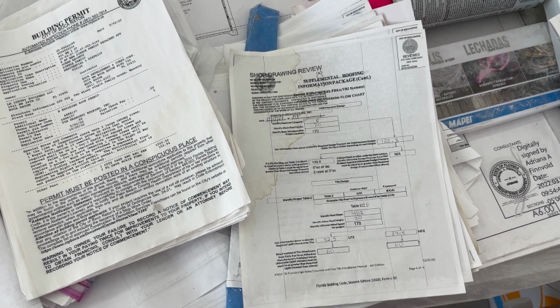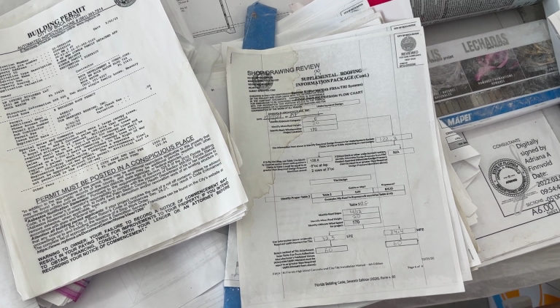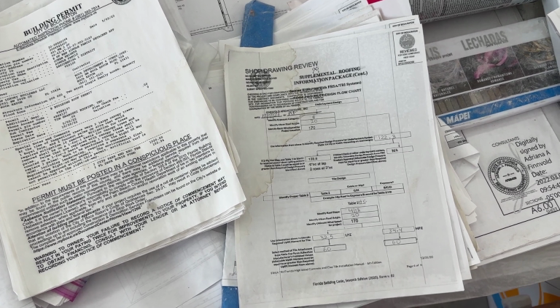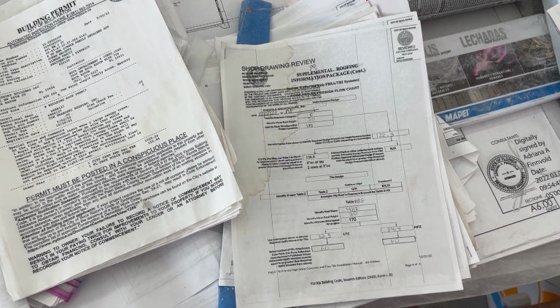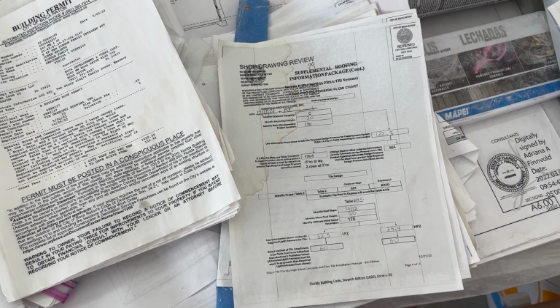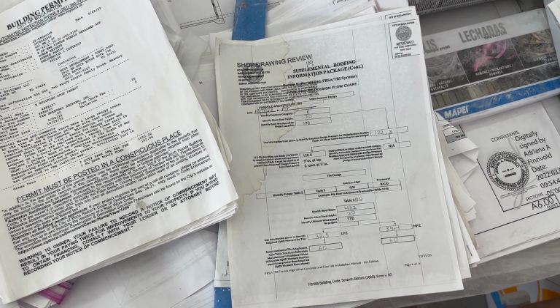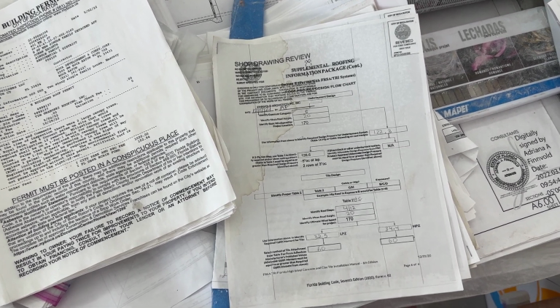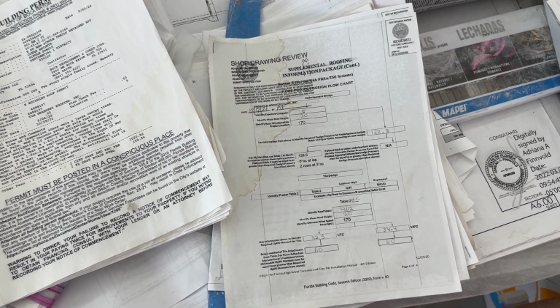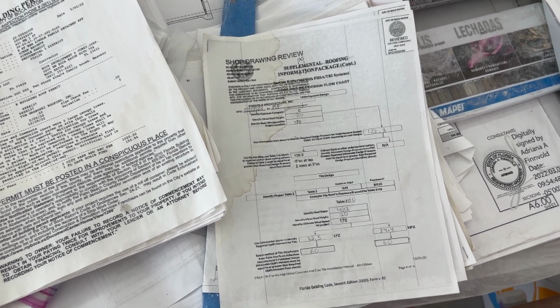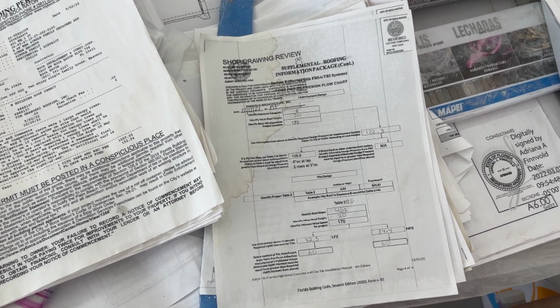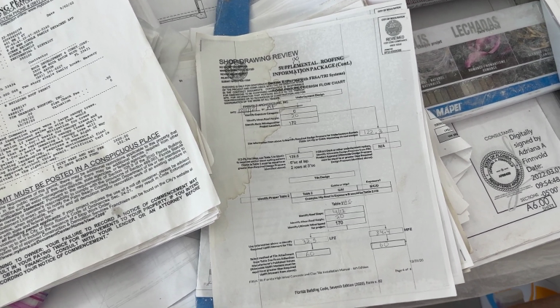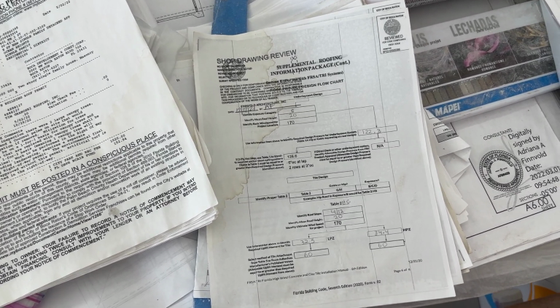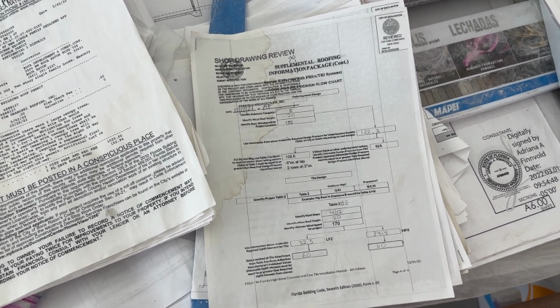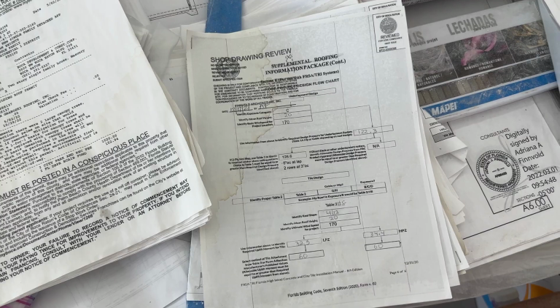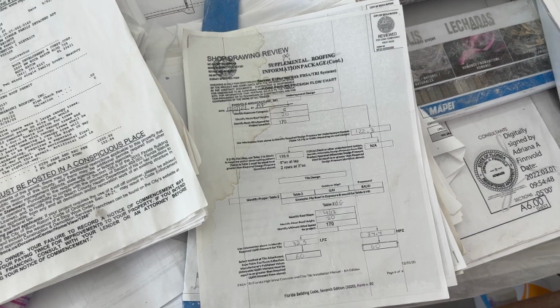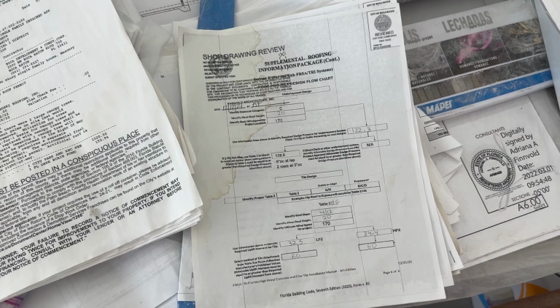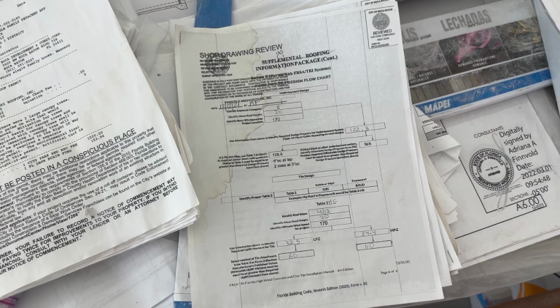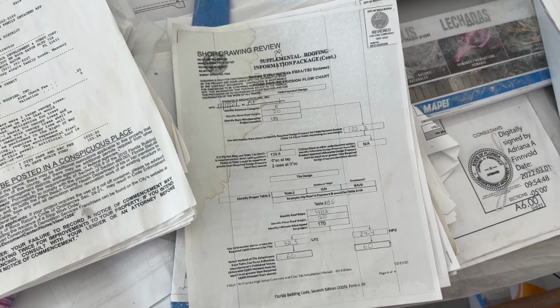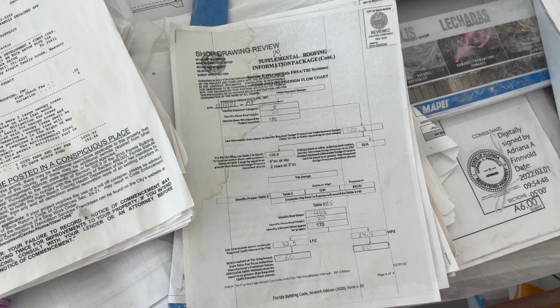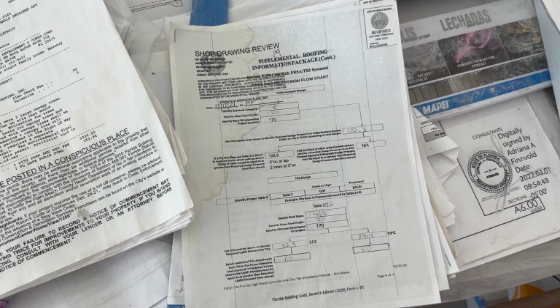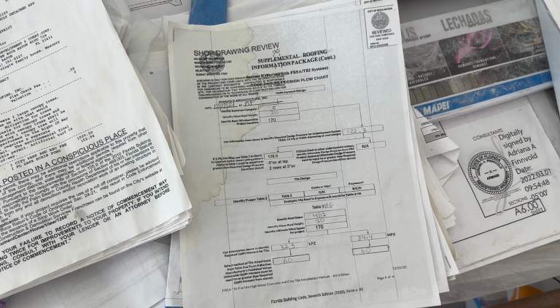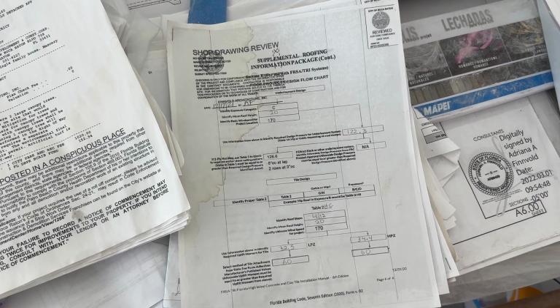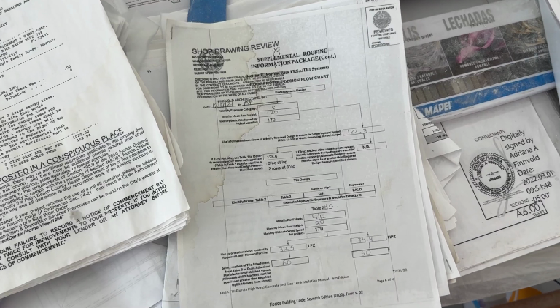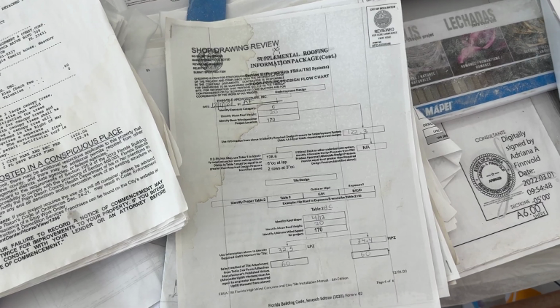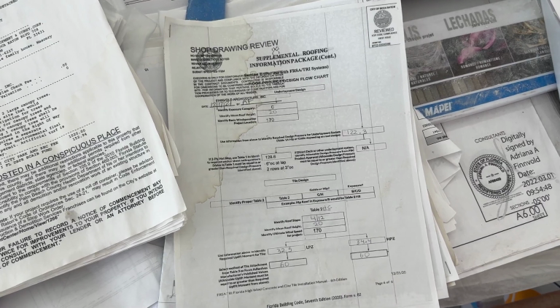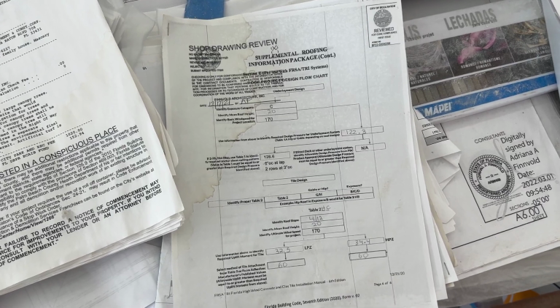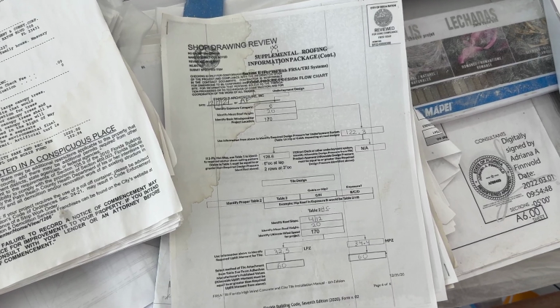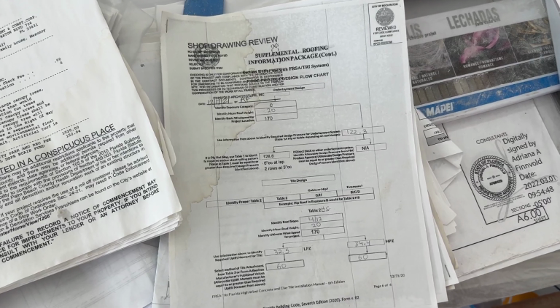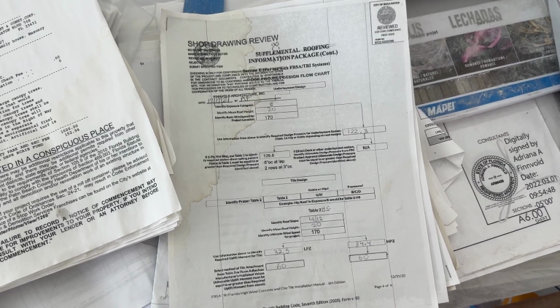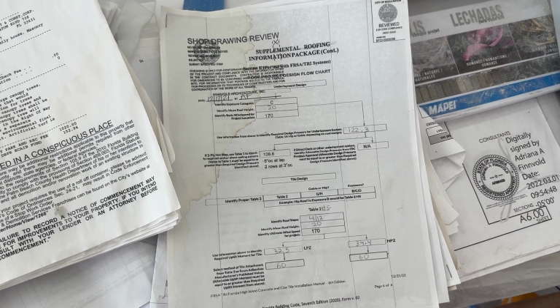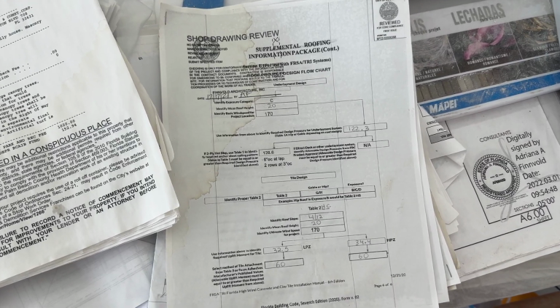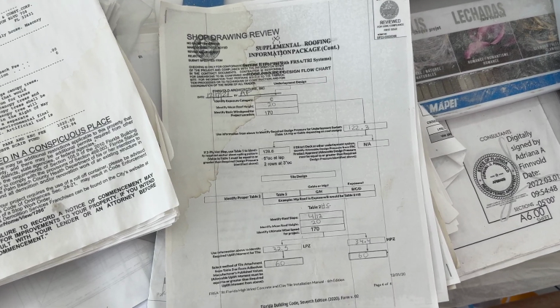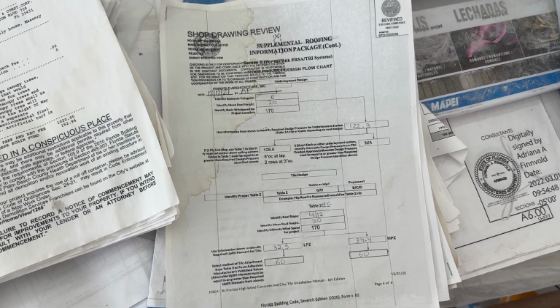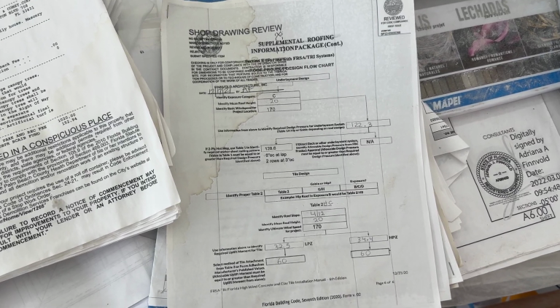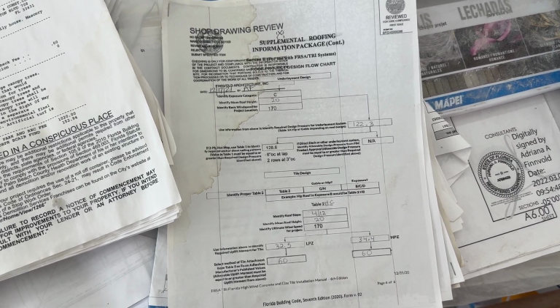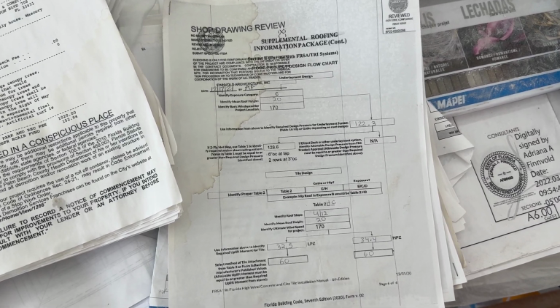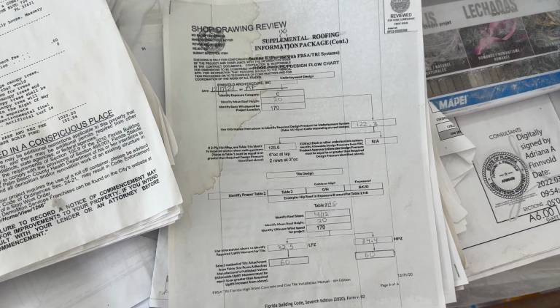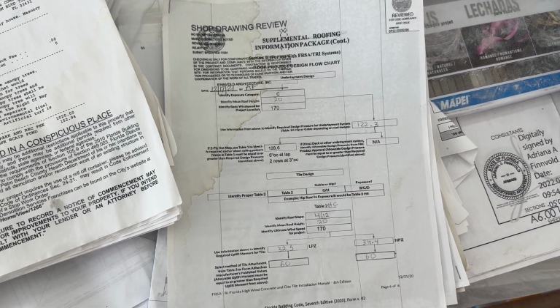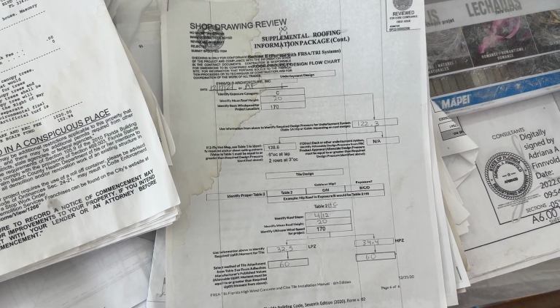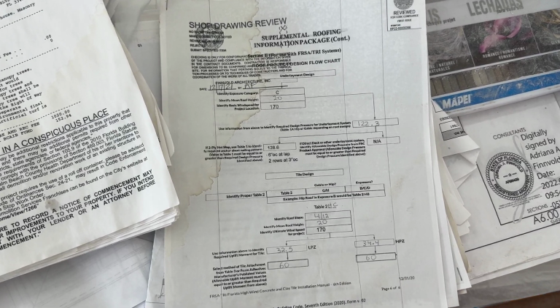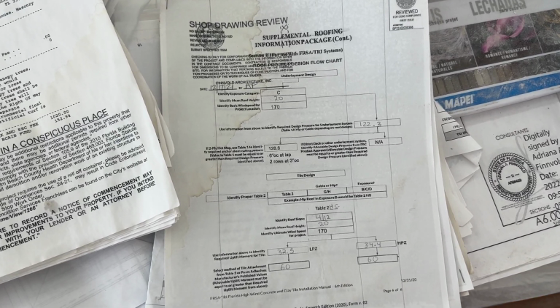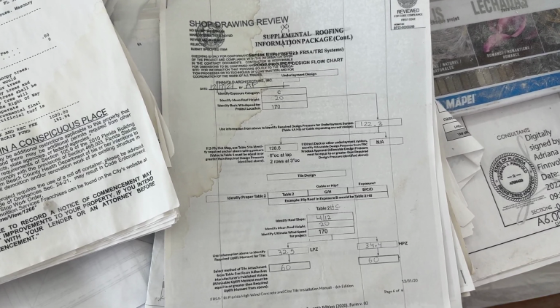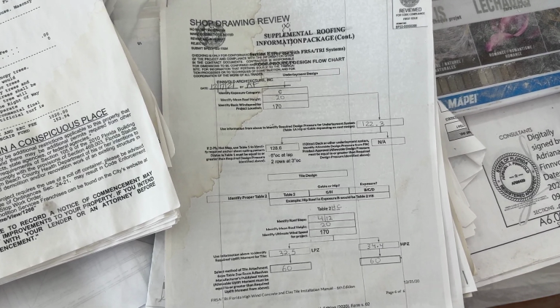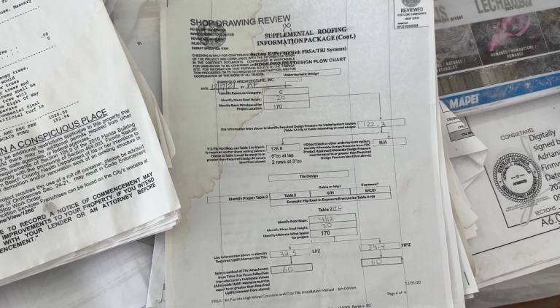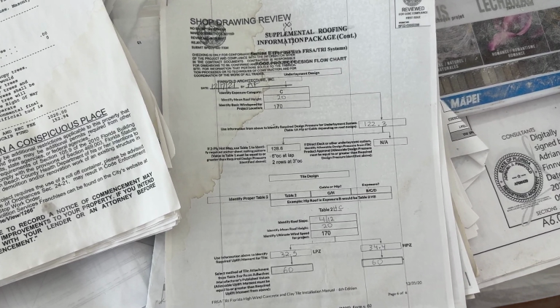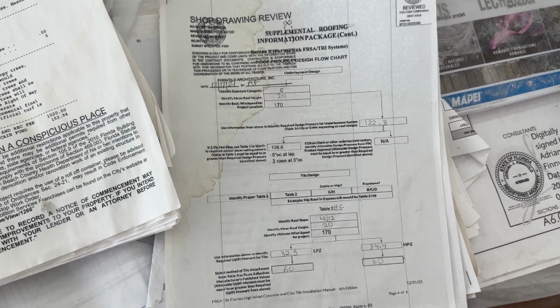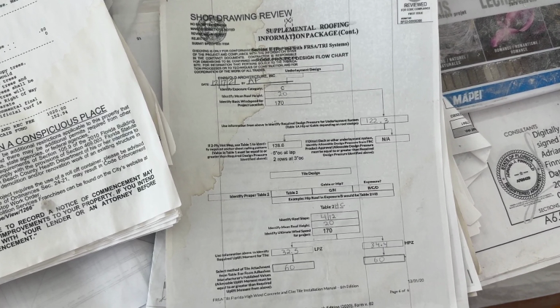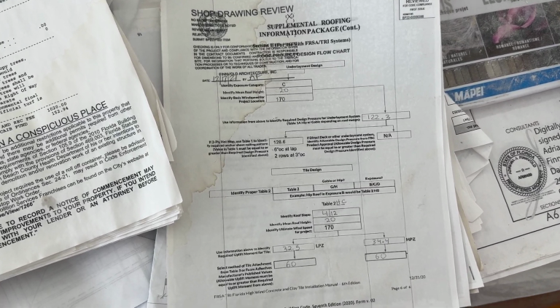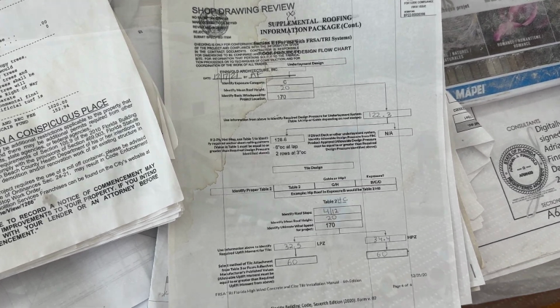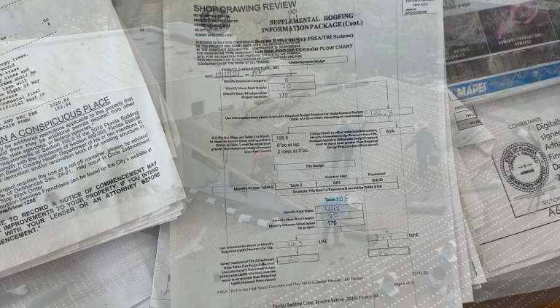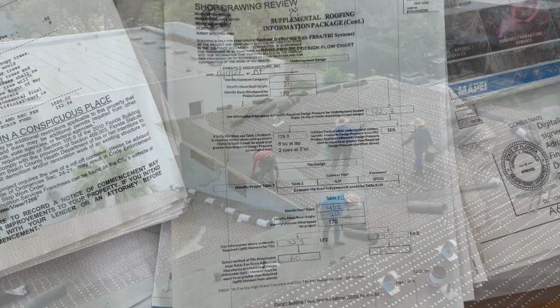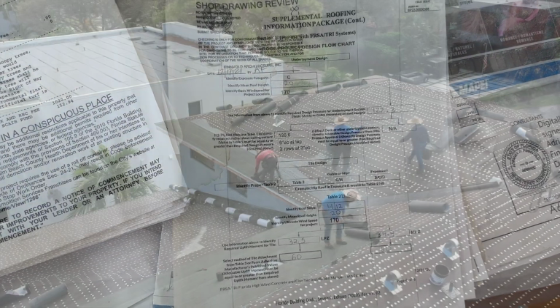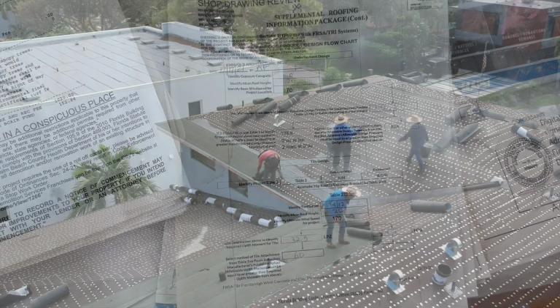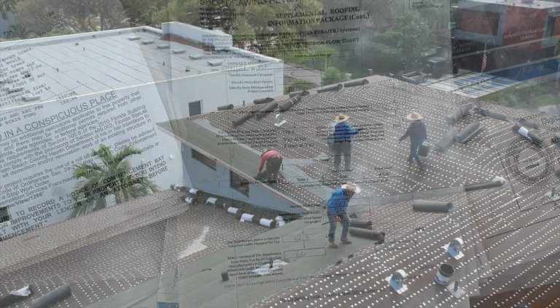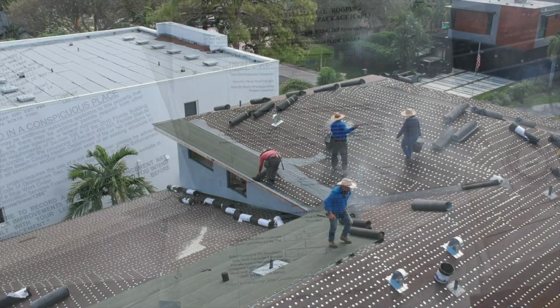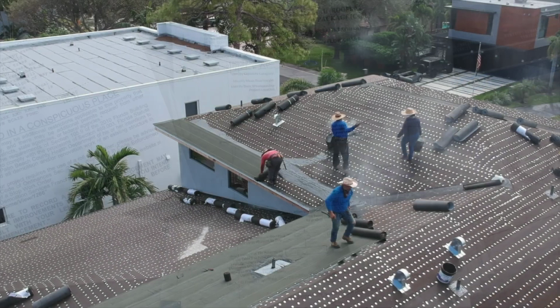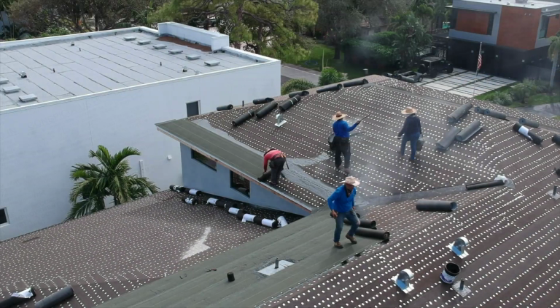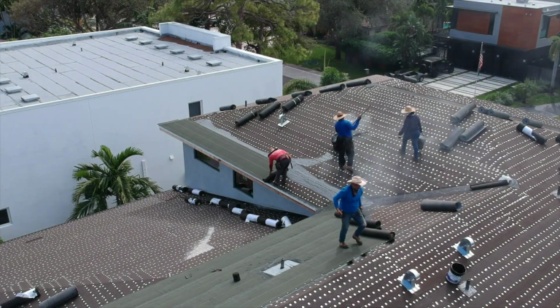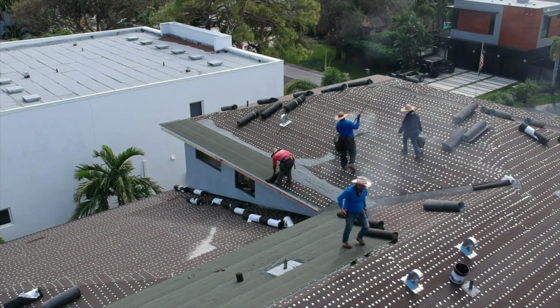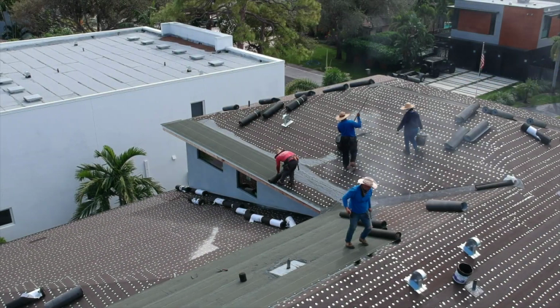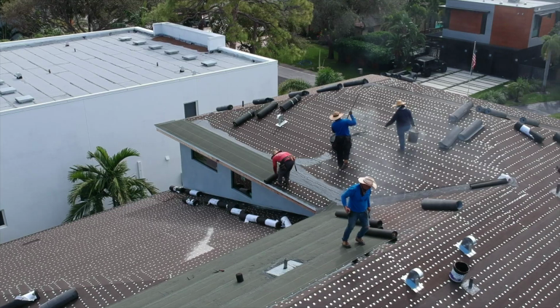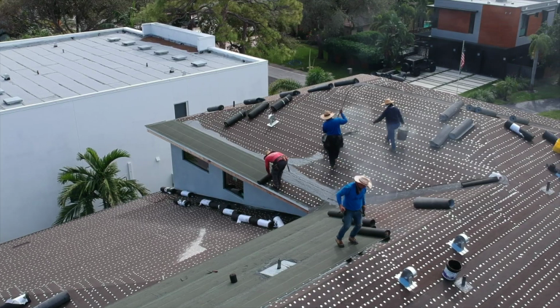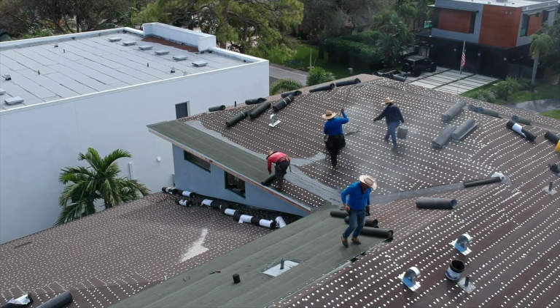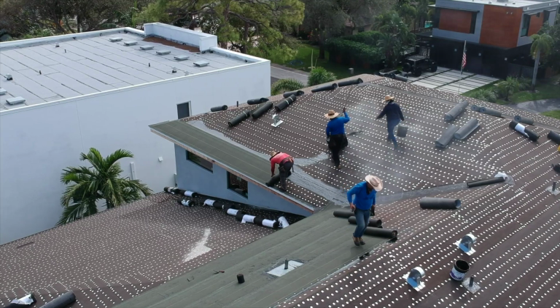This information is added to the permit drawings for building department approval and for easy access to the approved information during inspection.